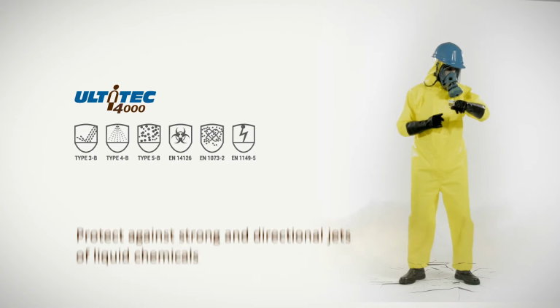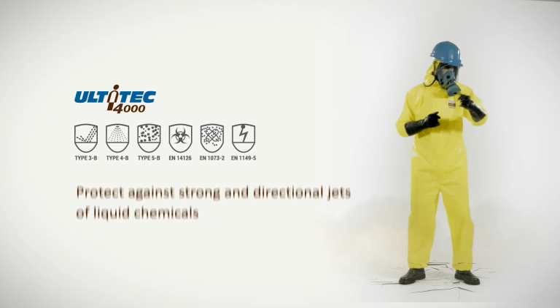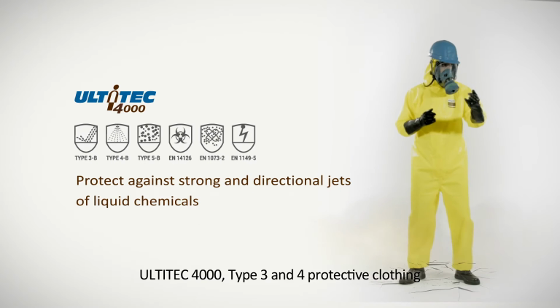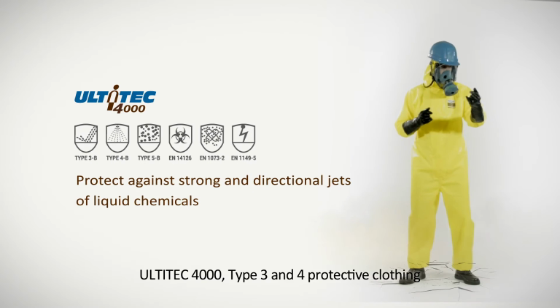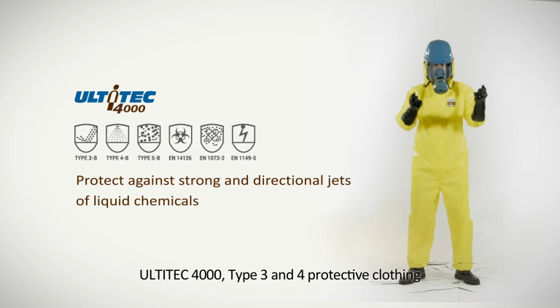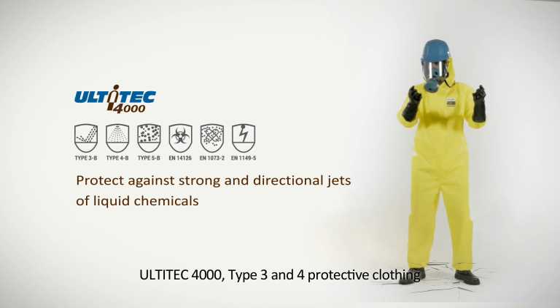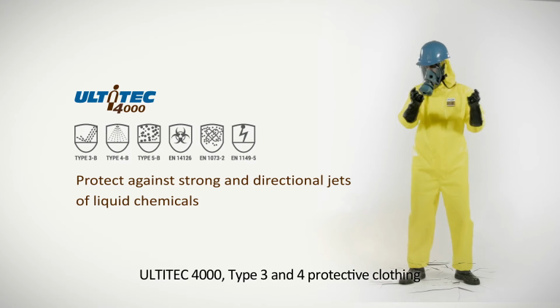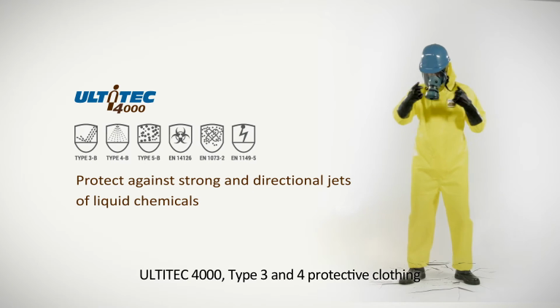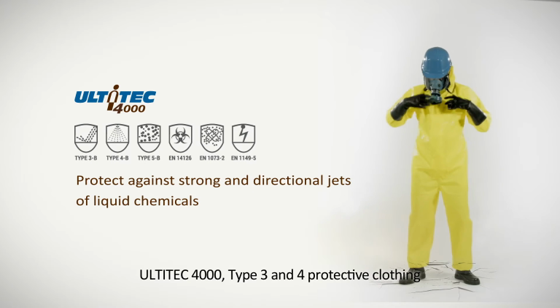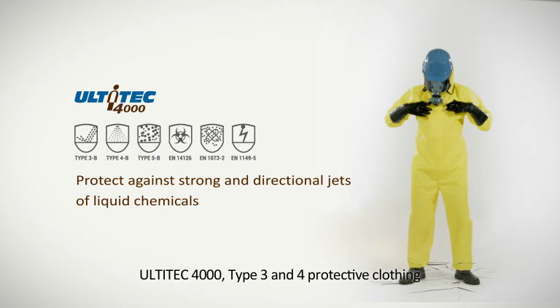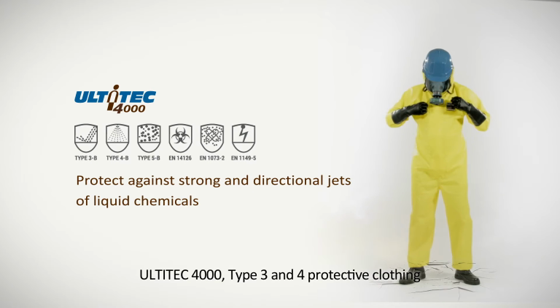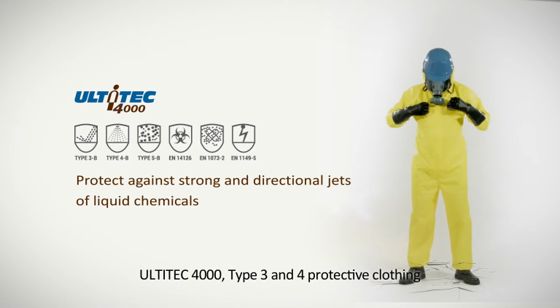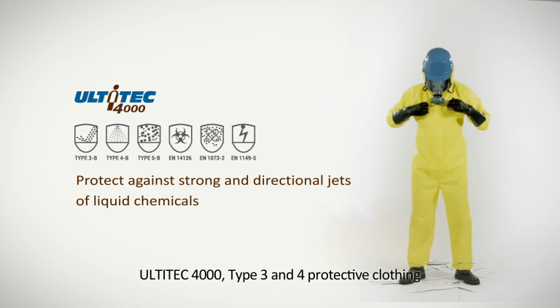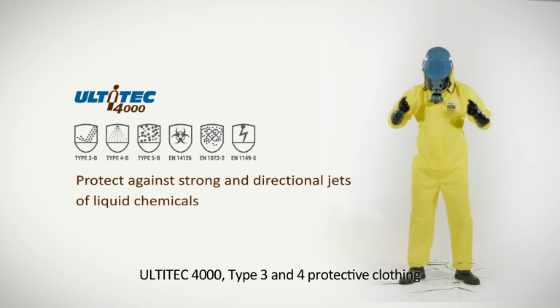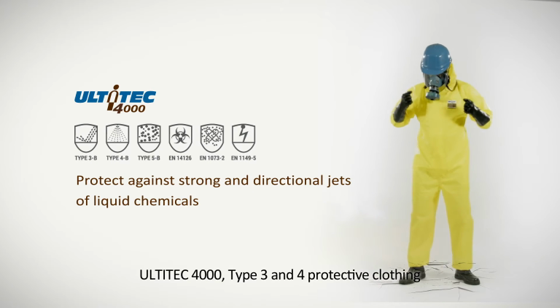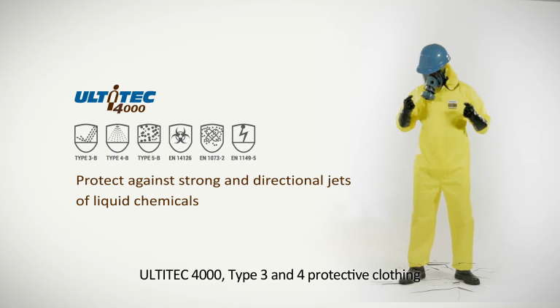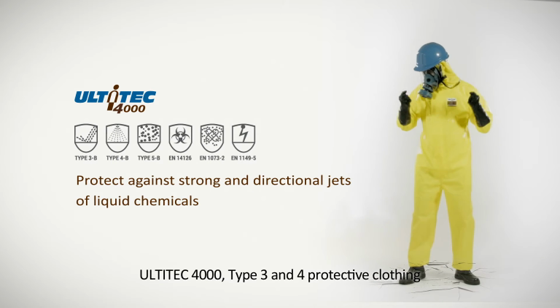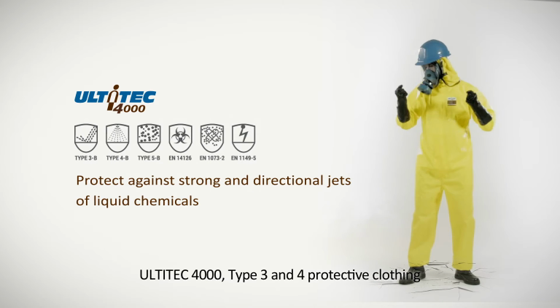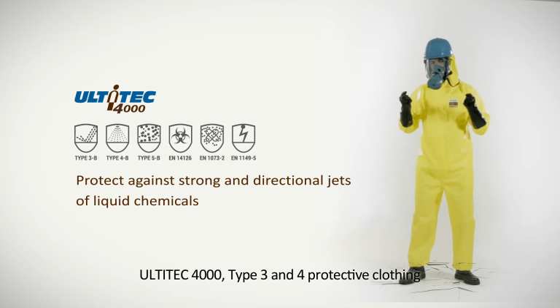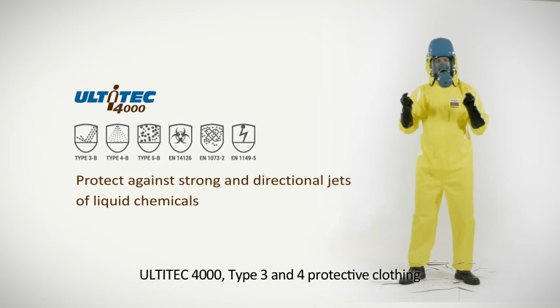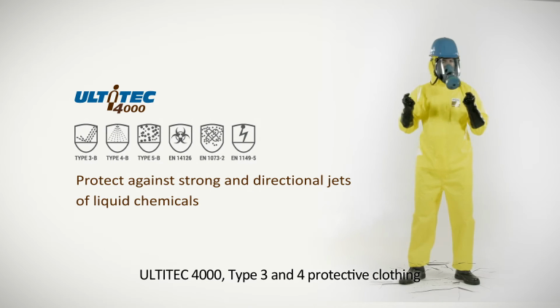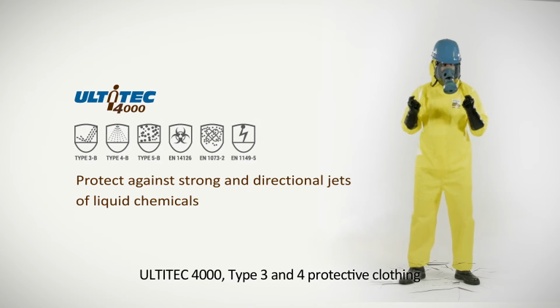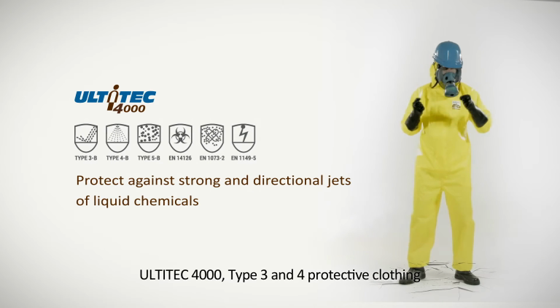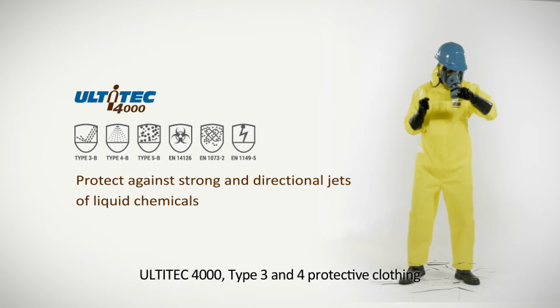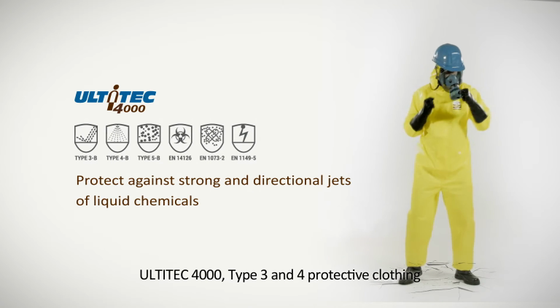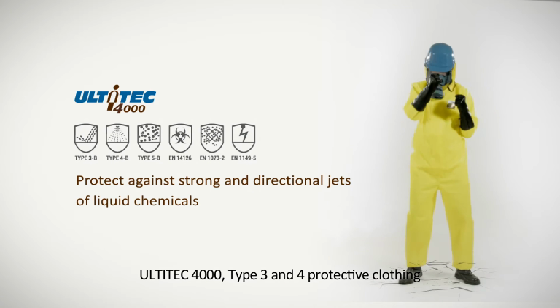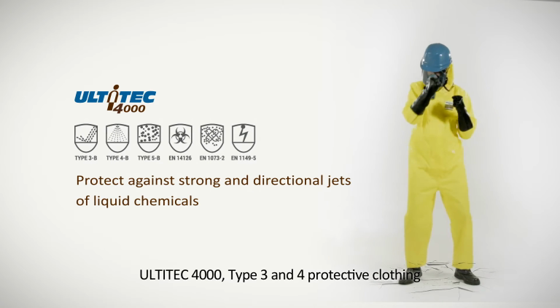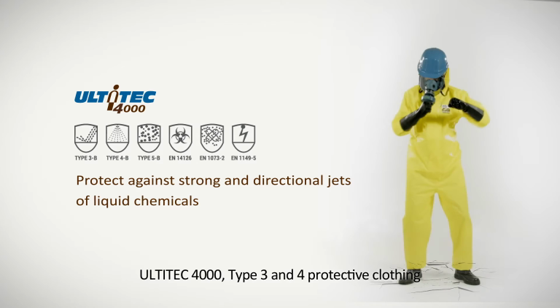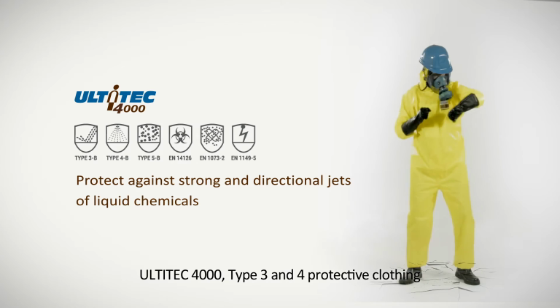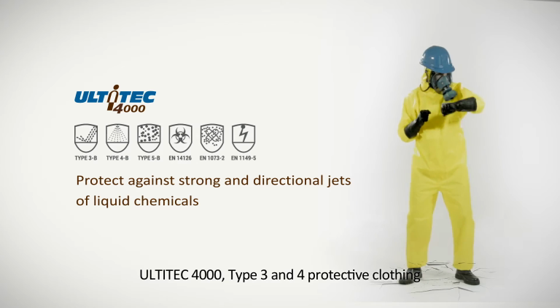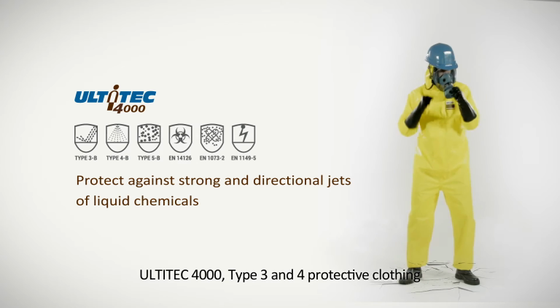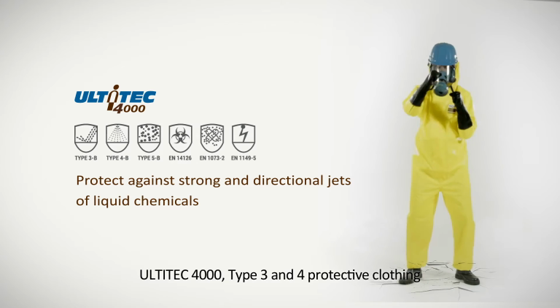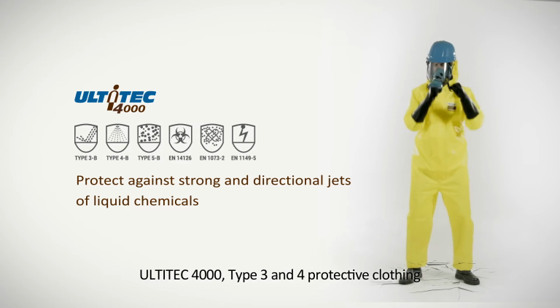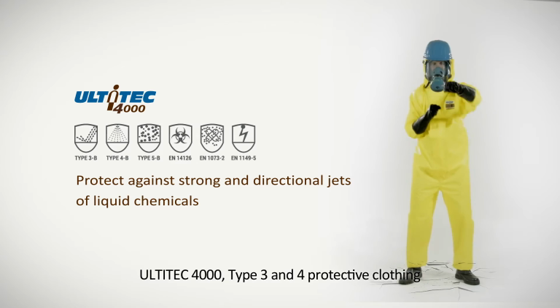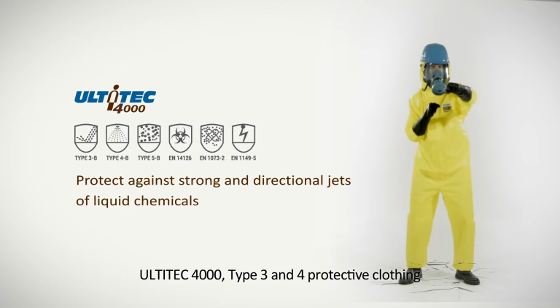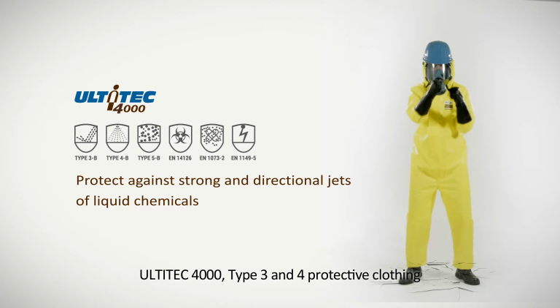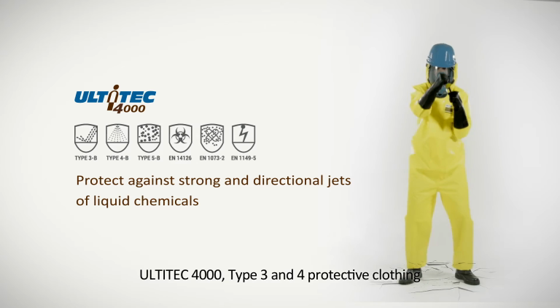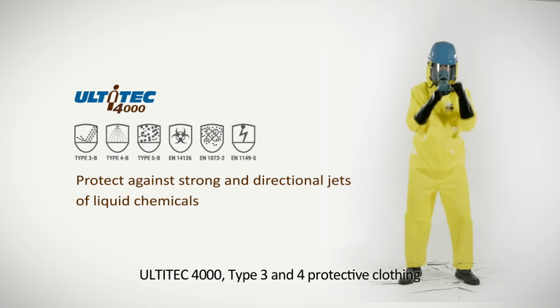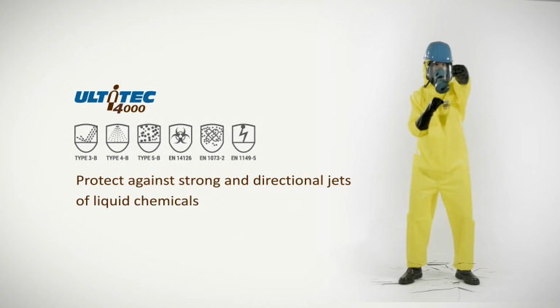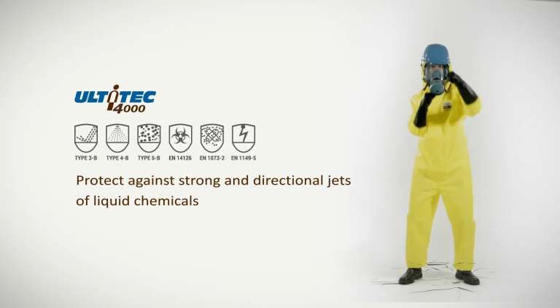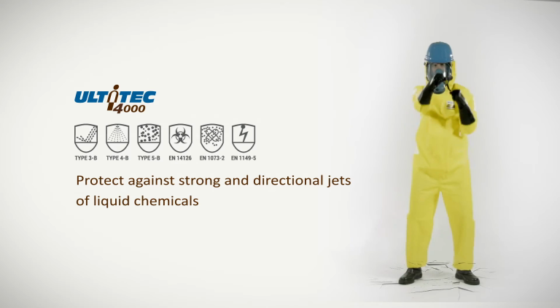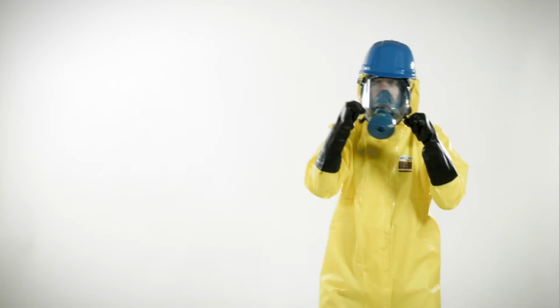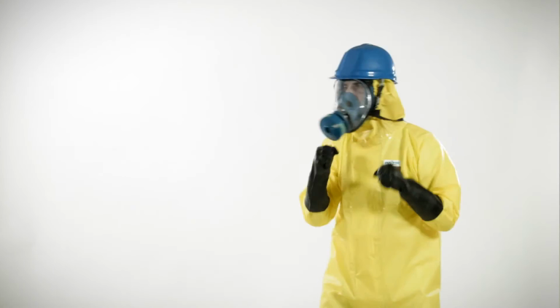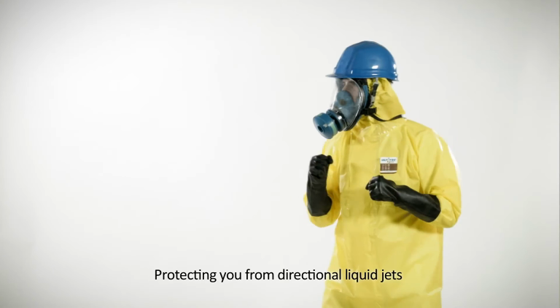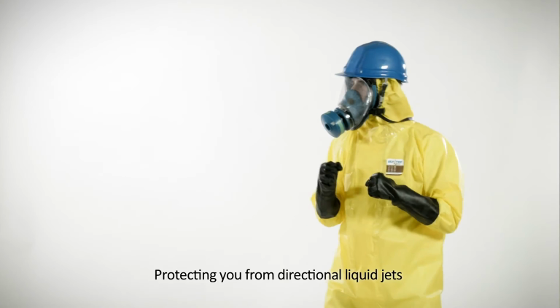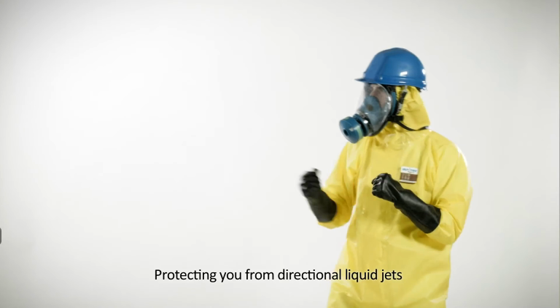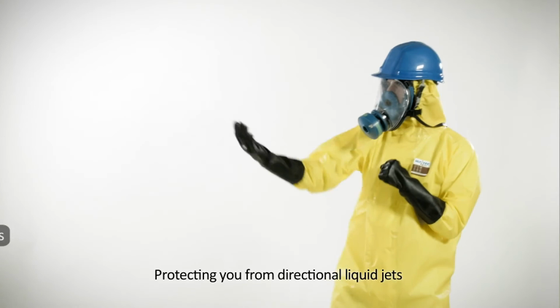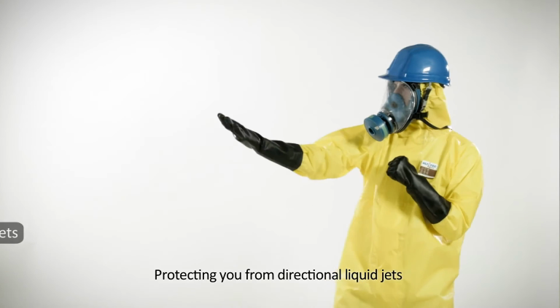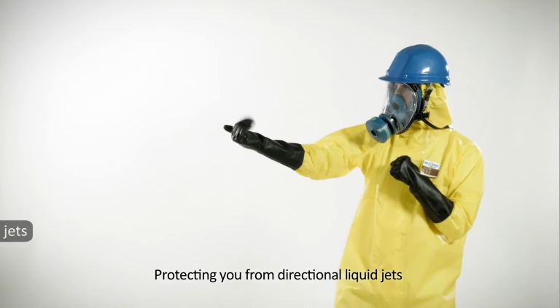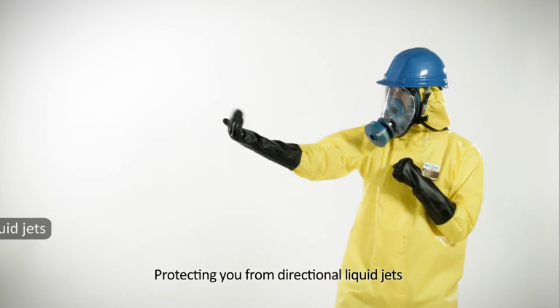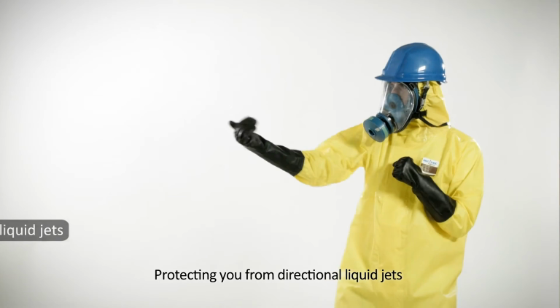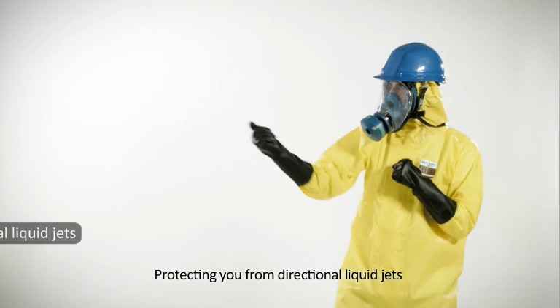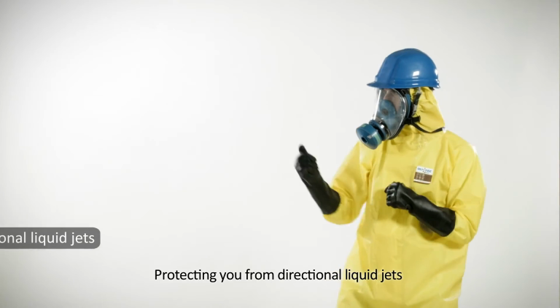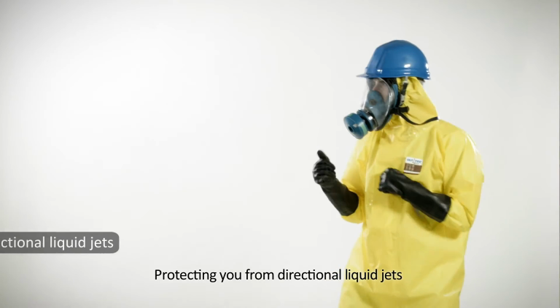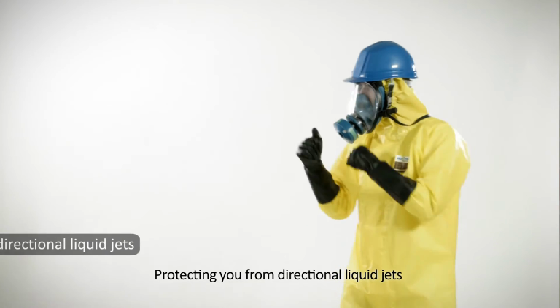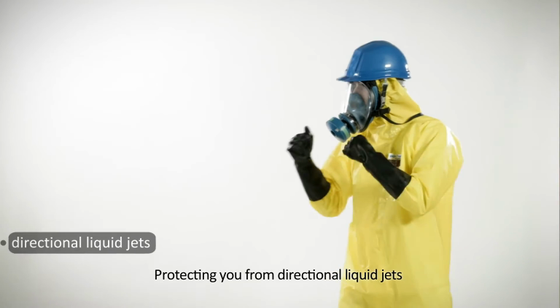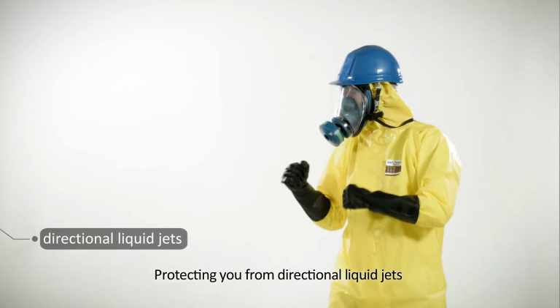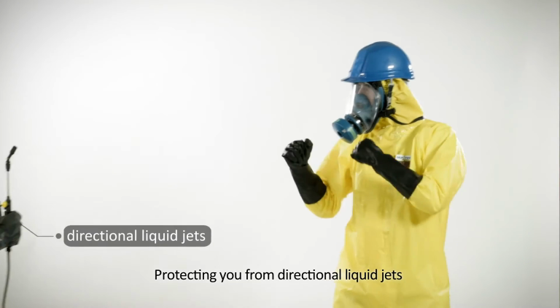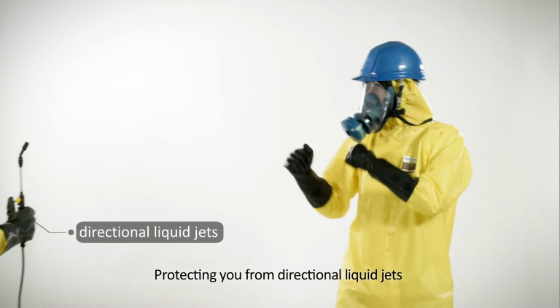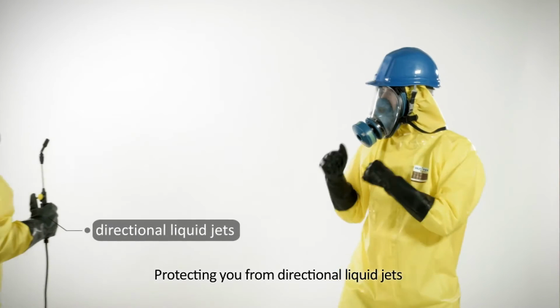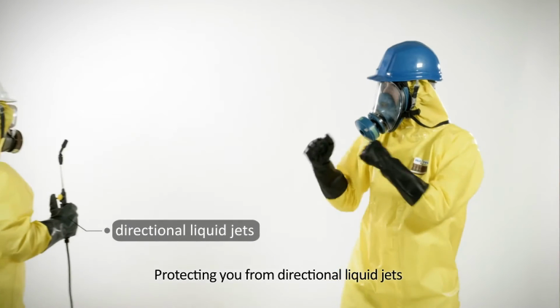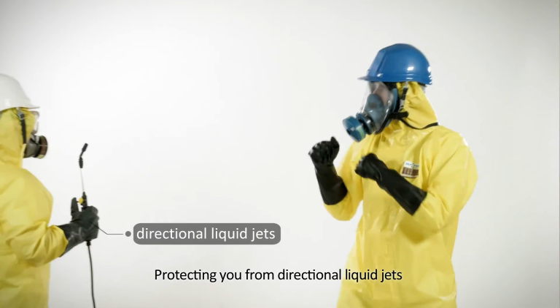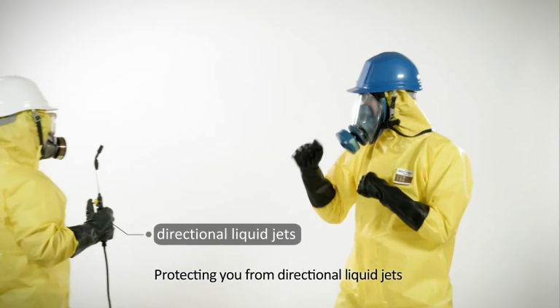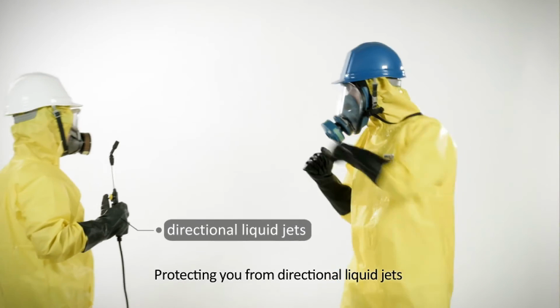Ultitech 4000, type 3 and 4 protective clothing, protecting you from directional liquid jets.